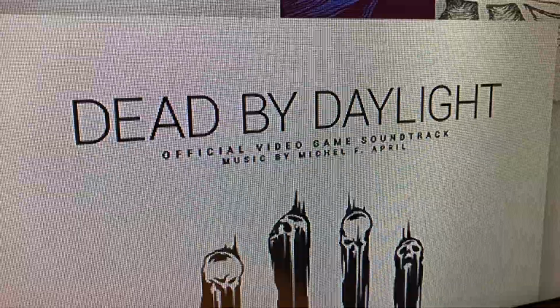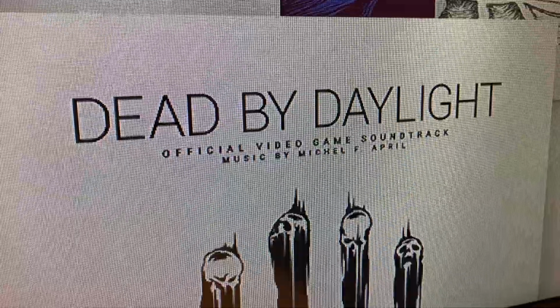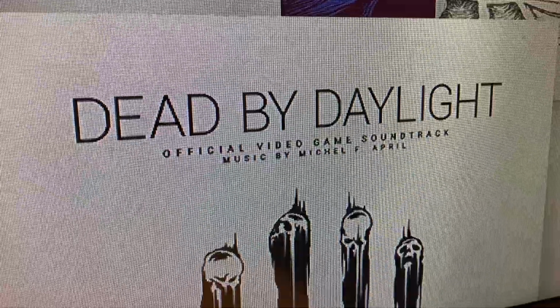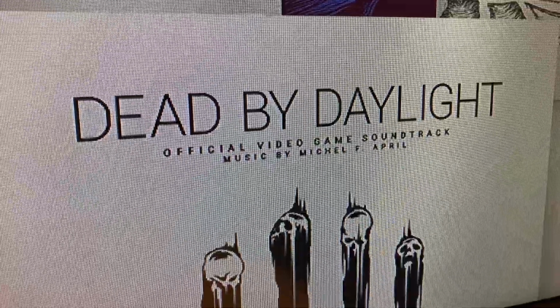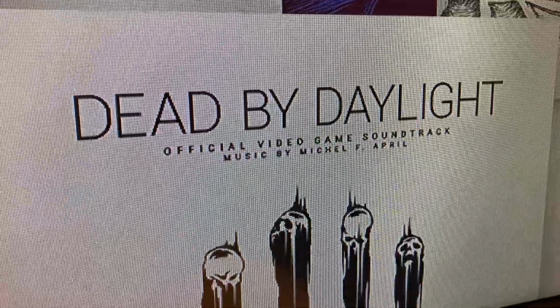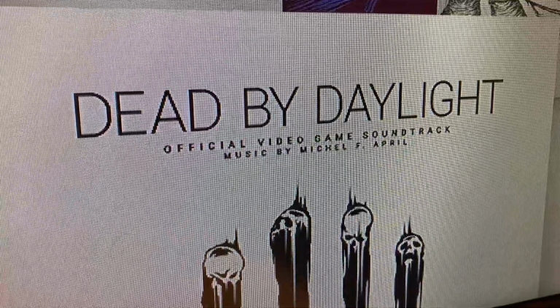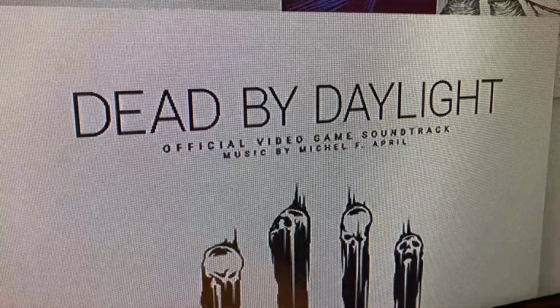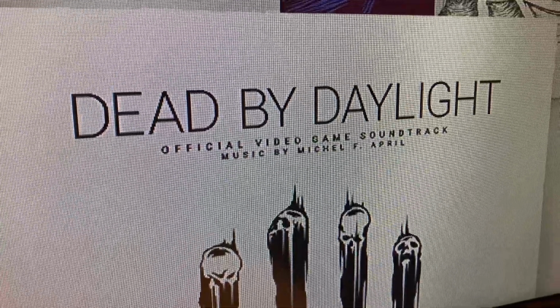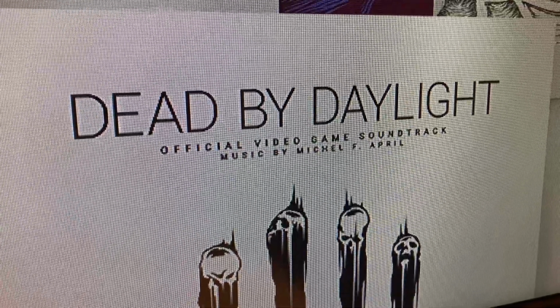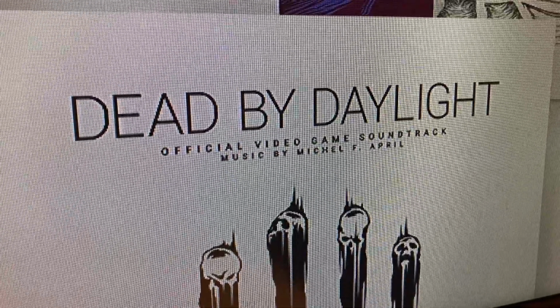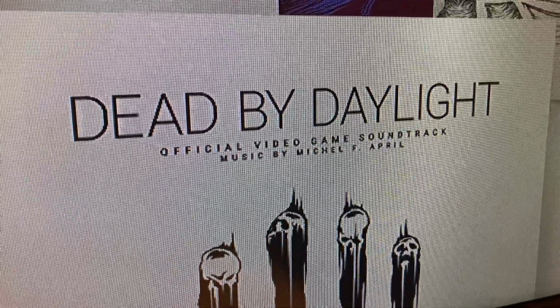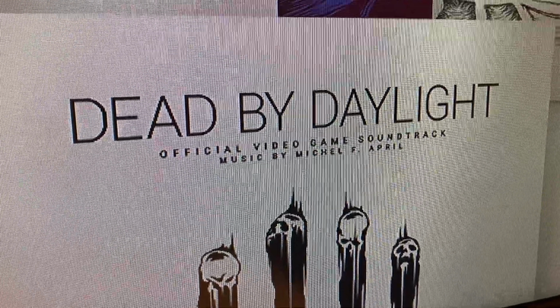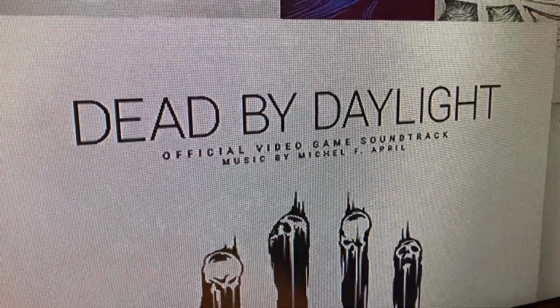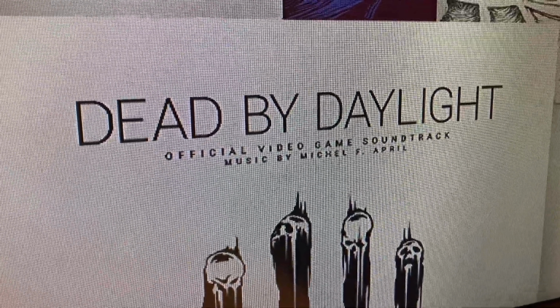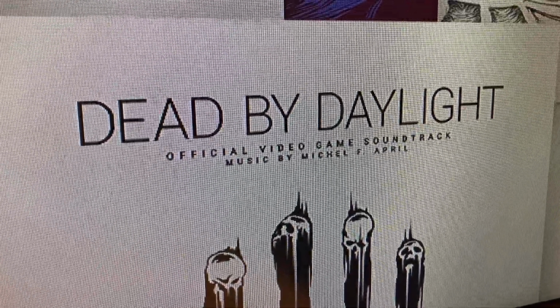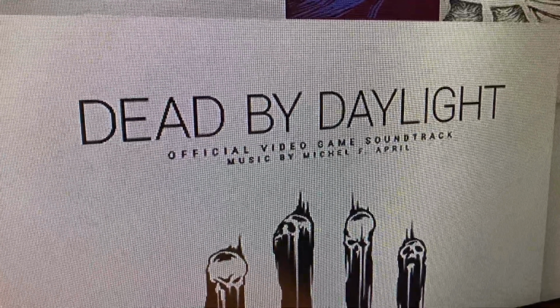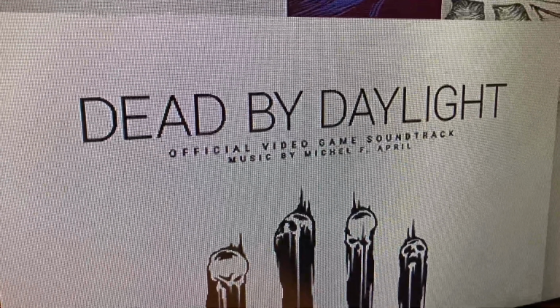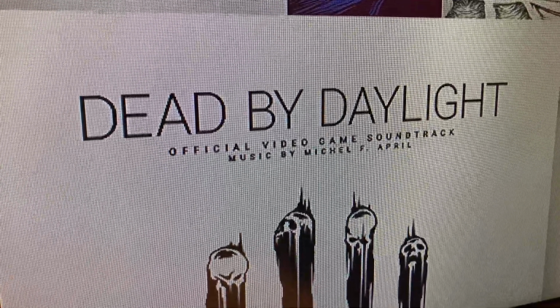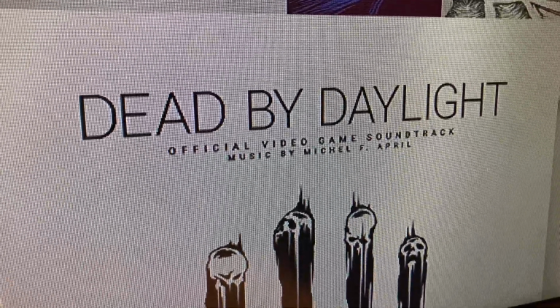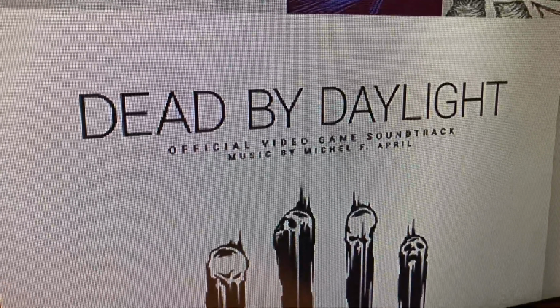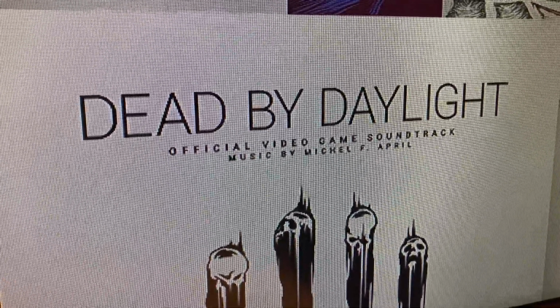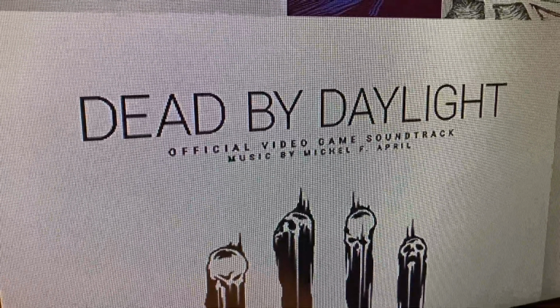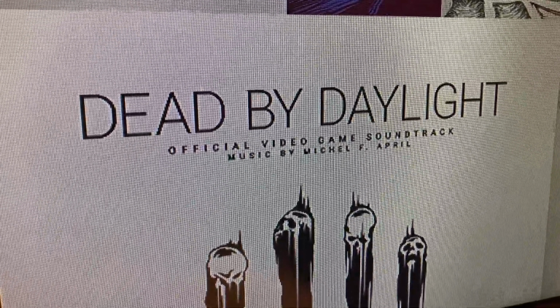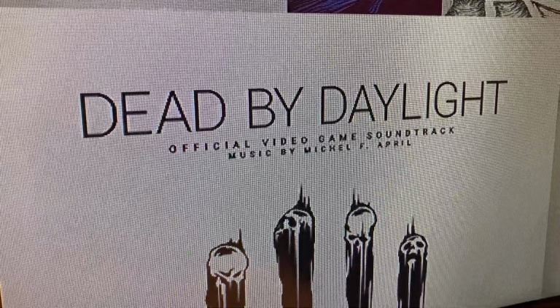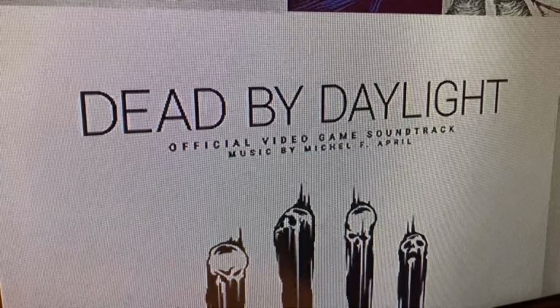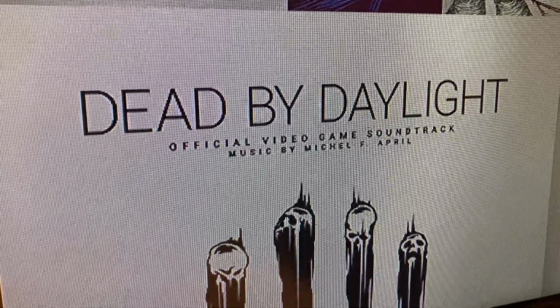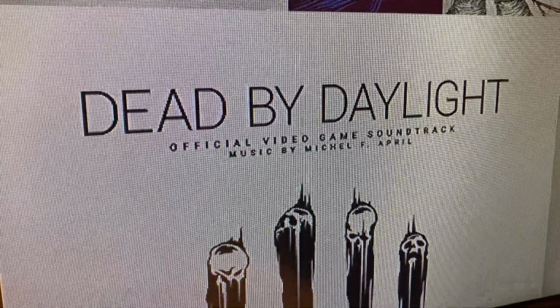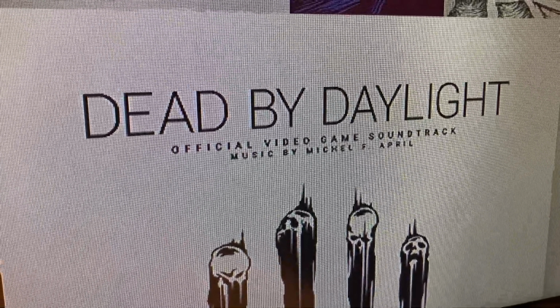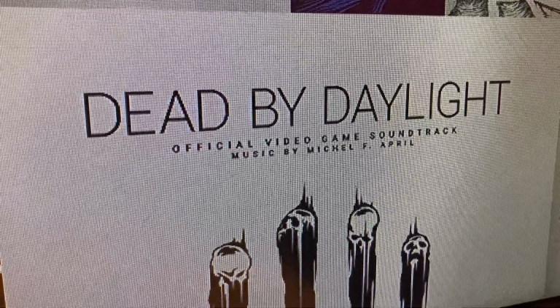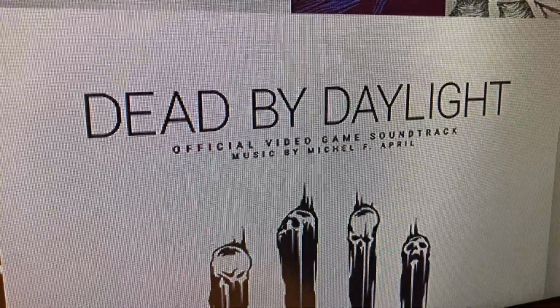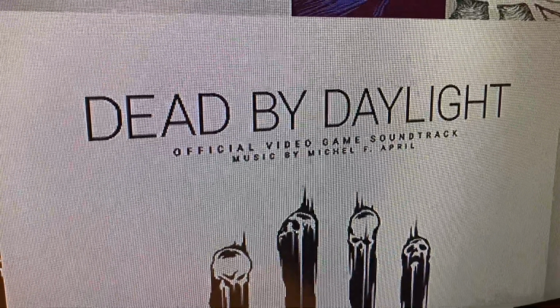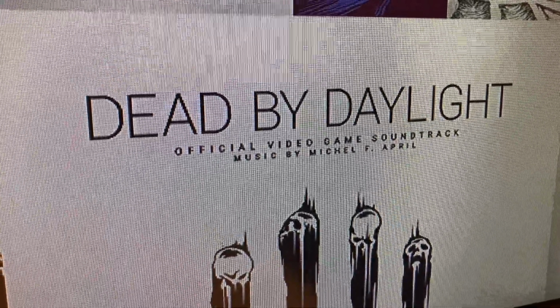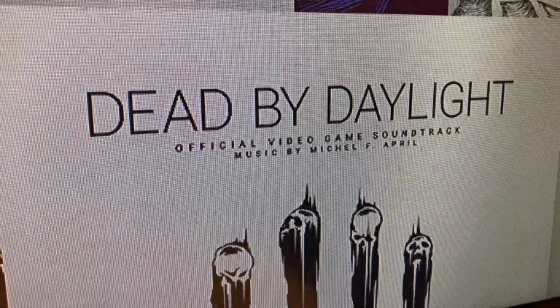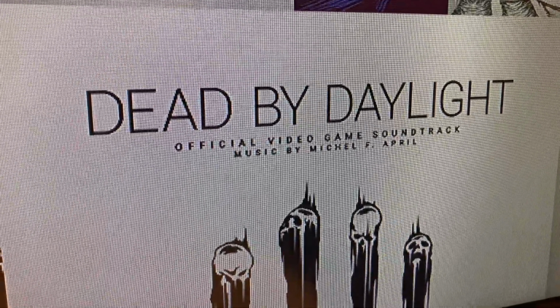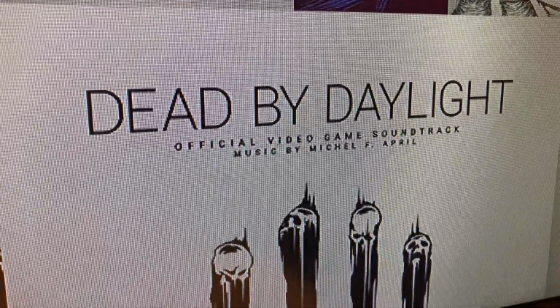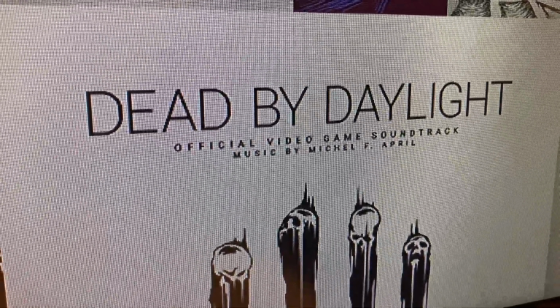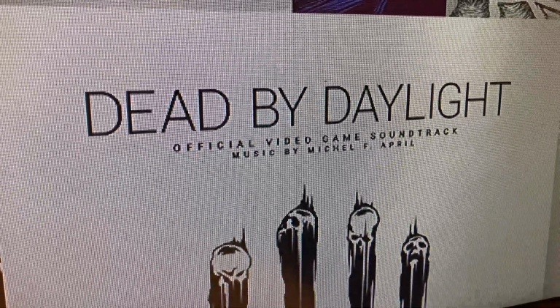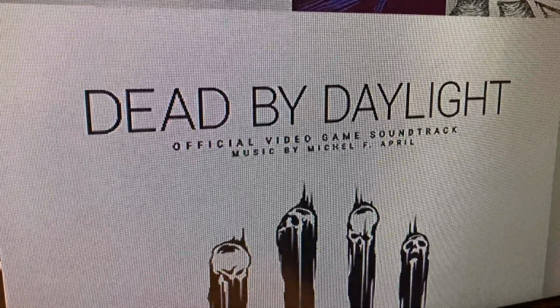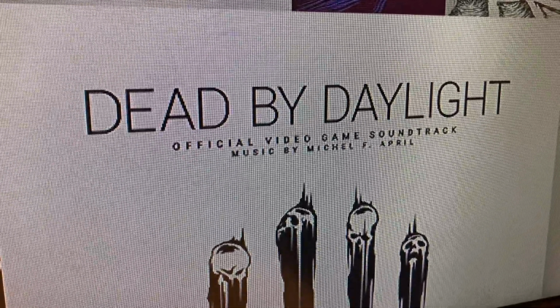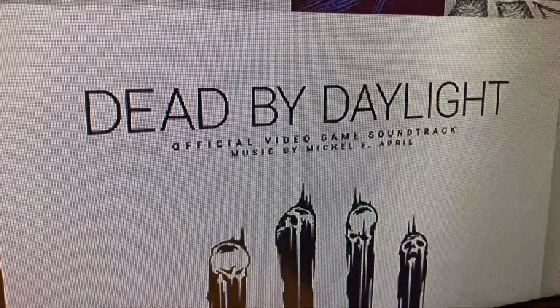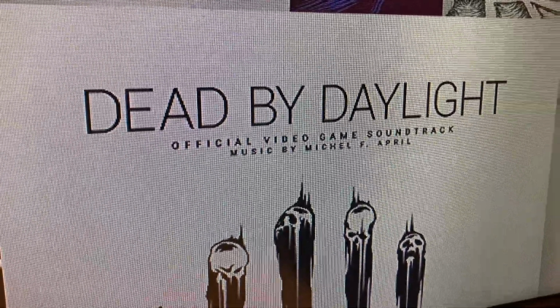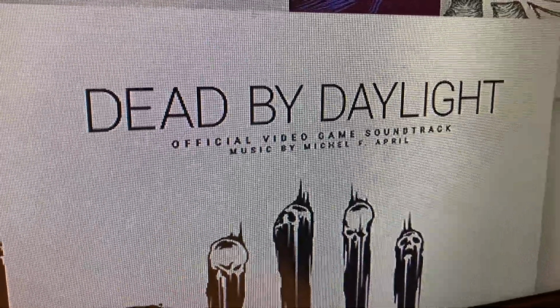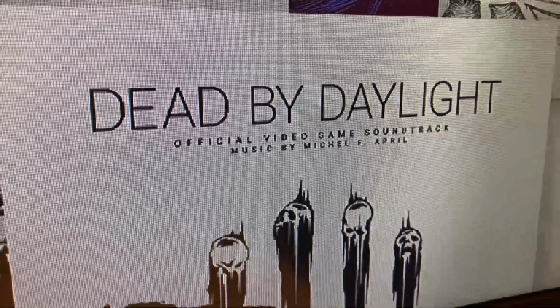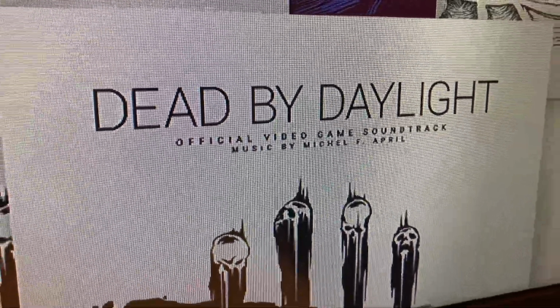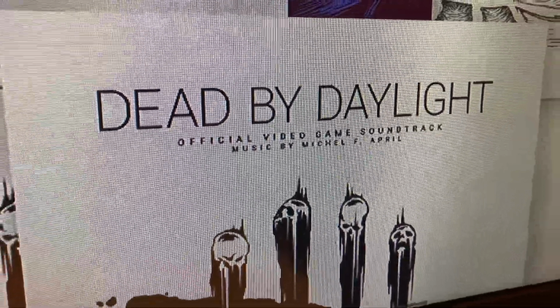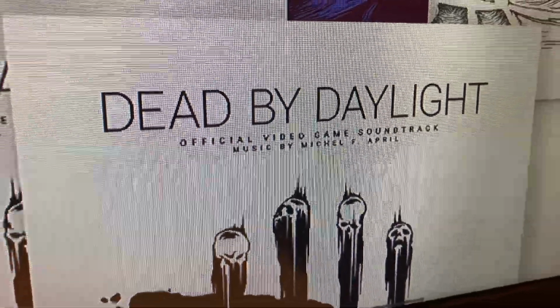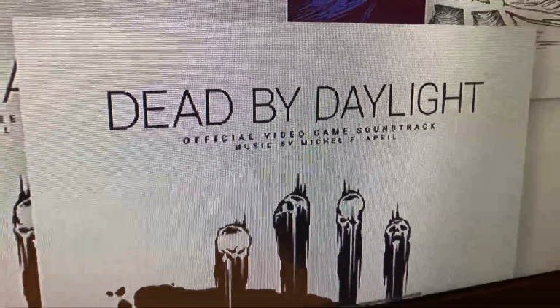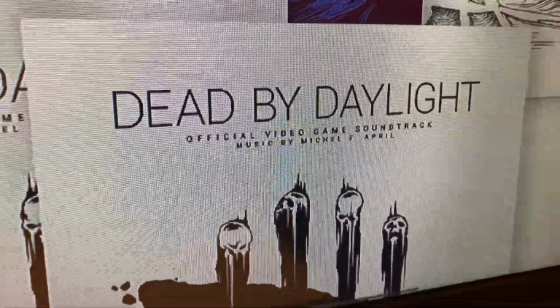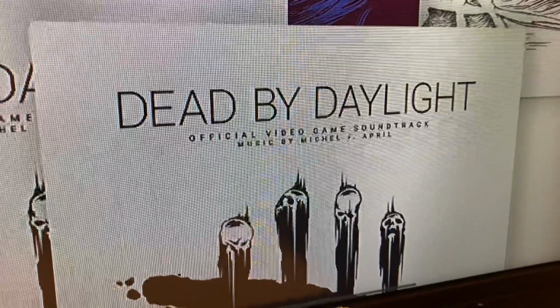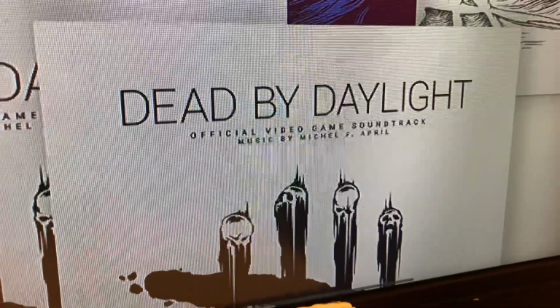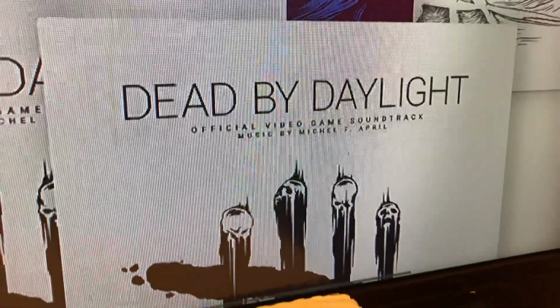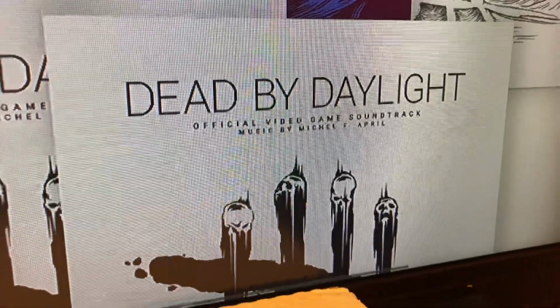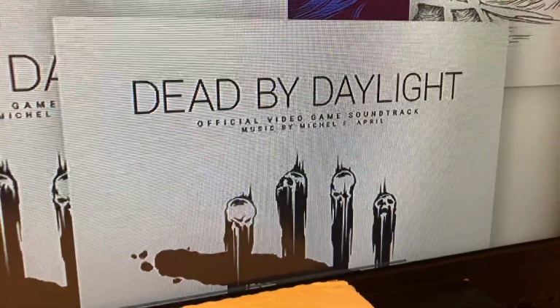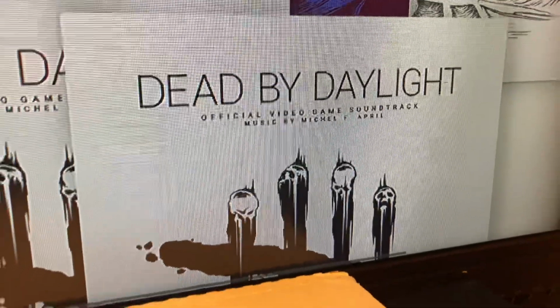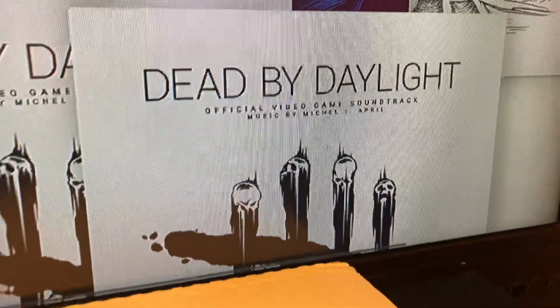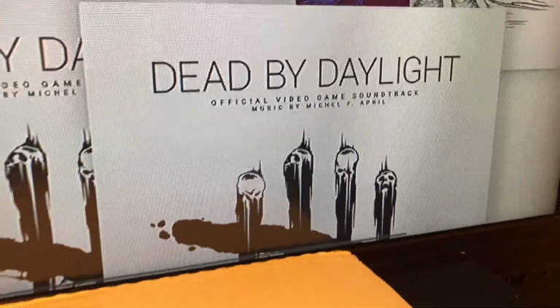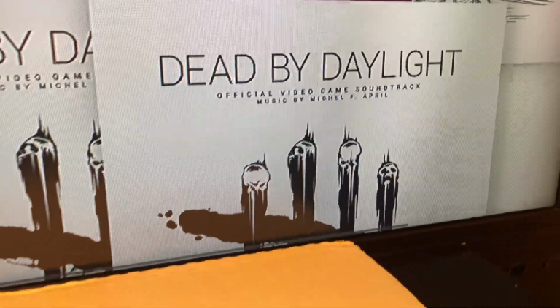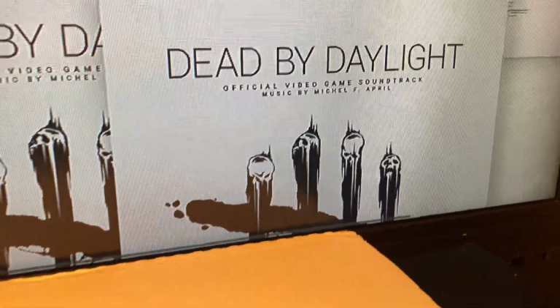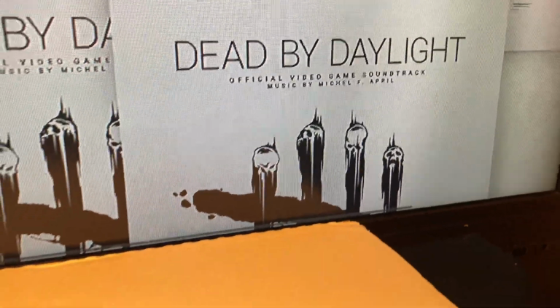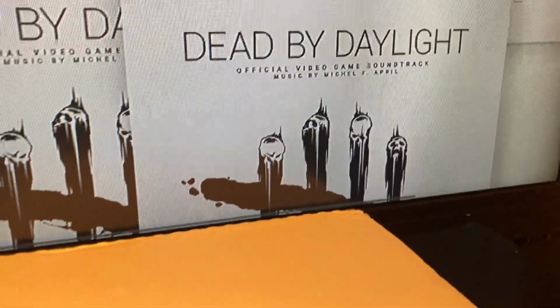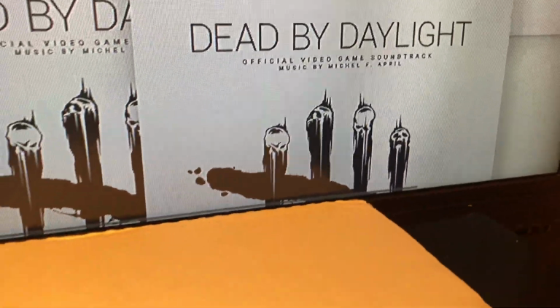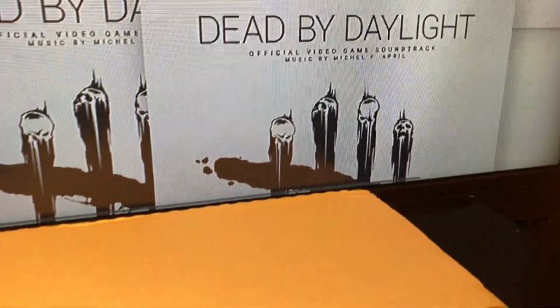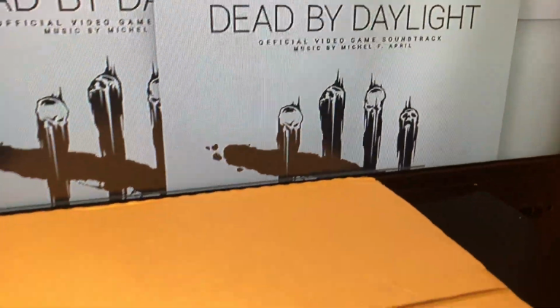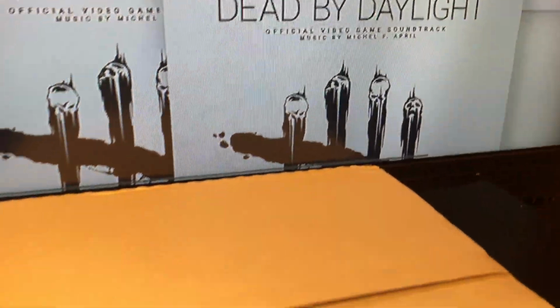This is the Dead by Daylight Original Soundtrack Mystery Variant Unboxing. Let's get started.